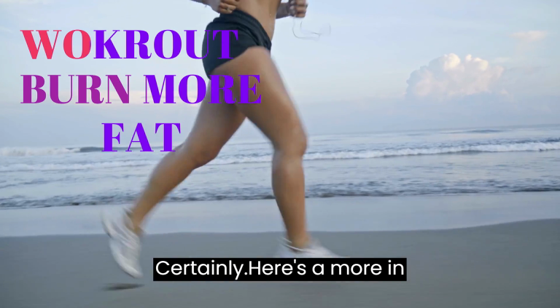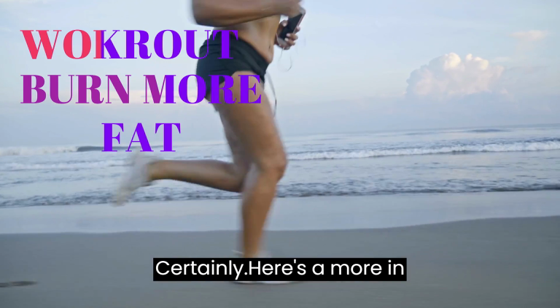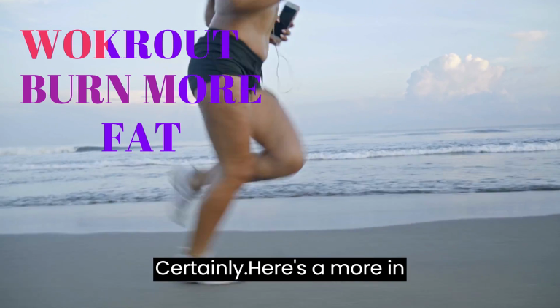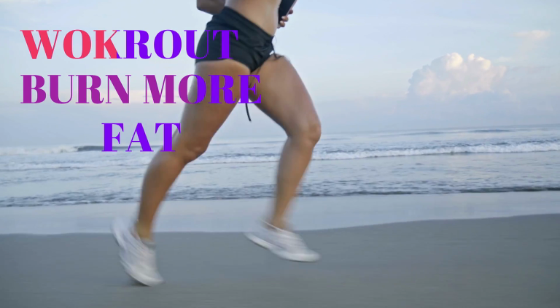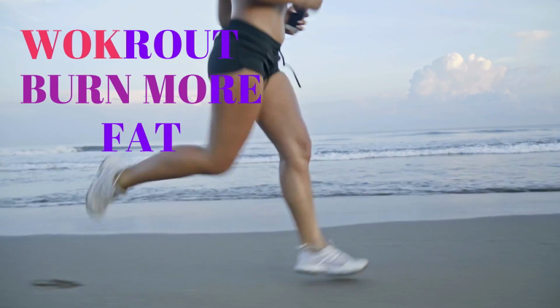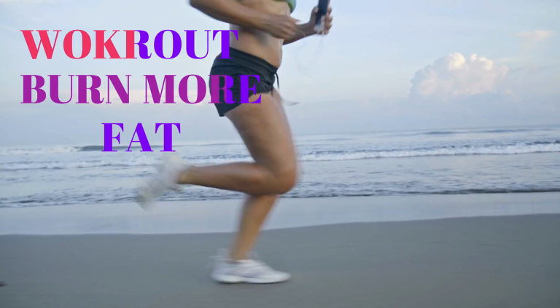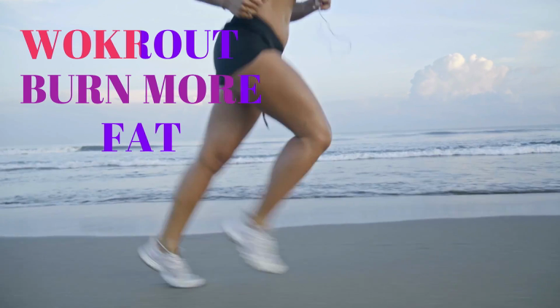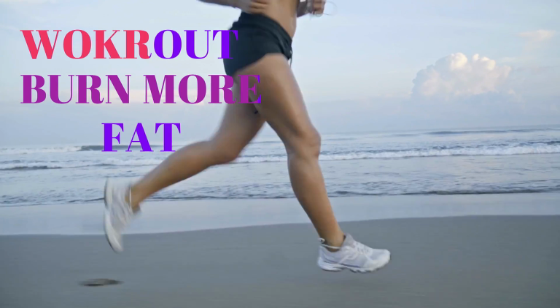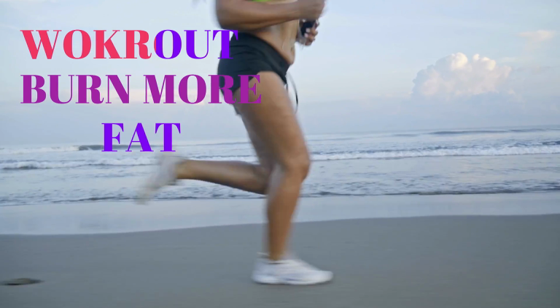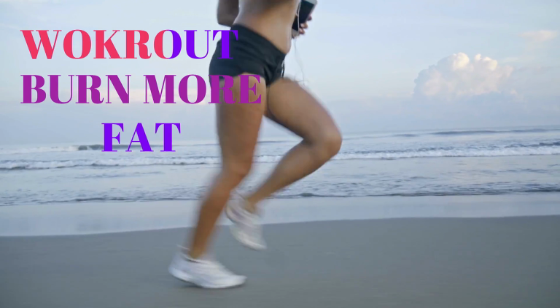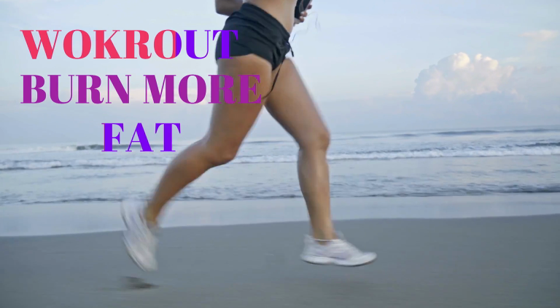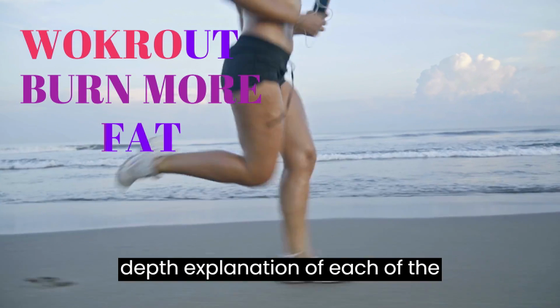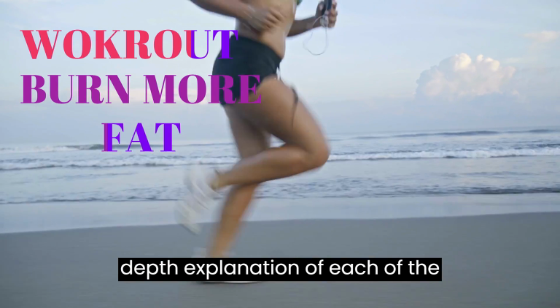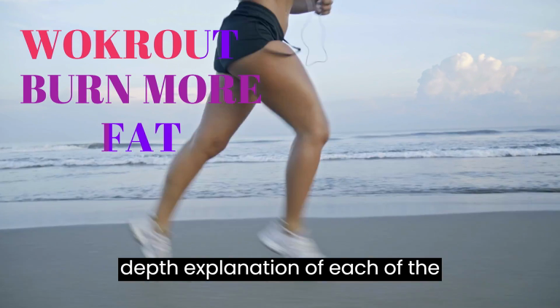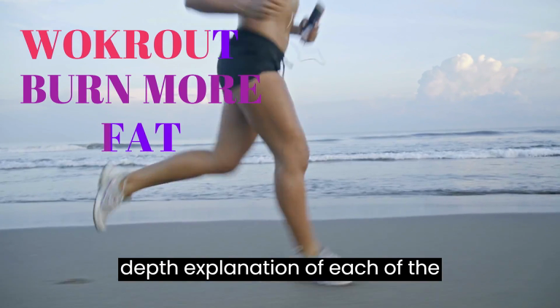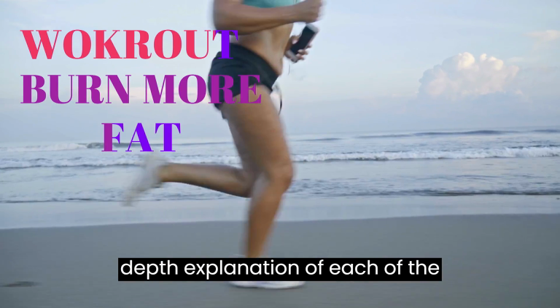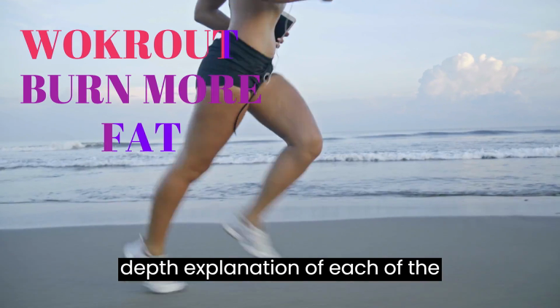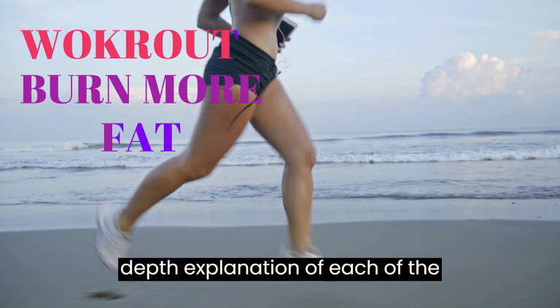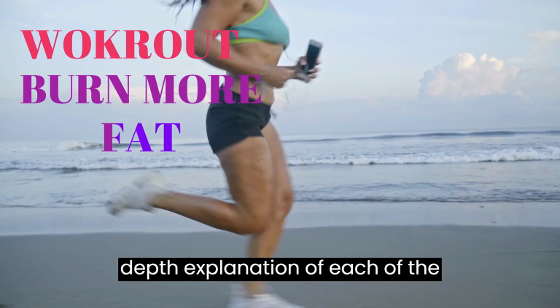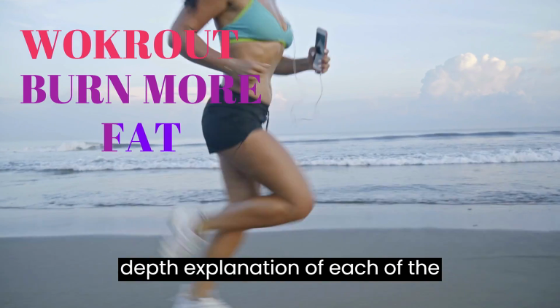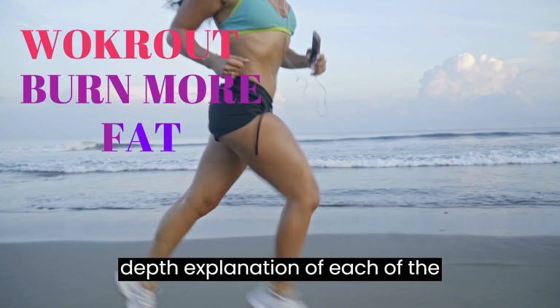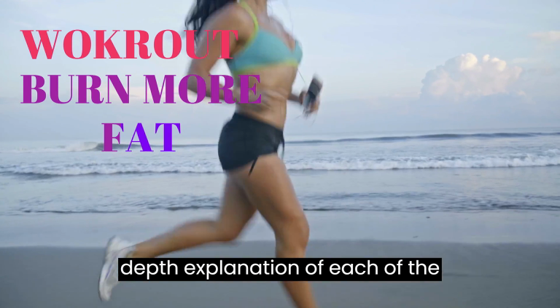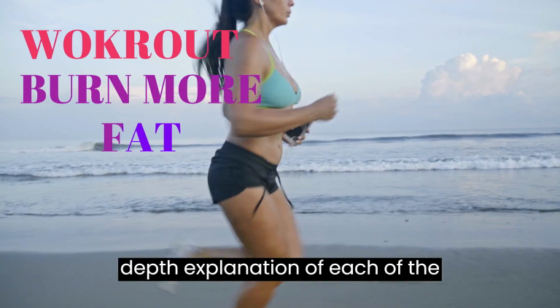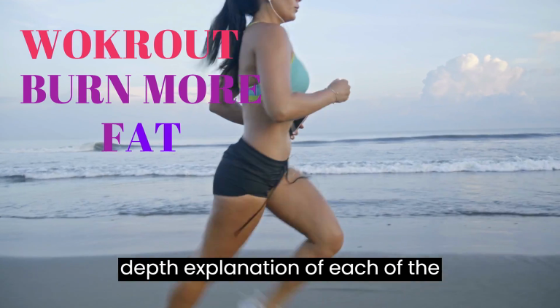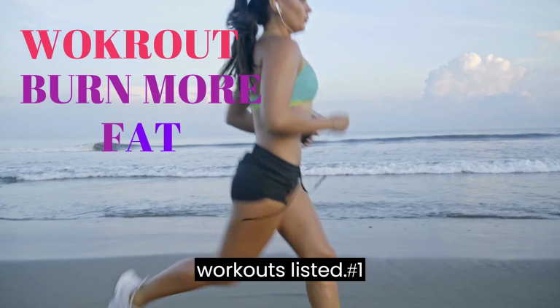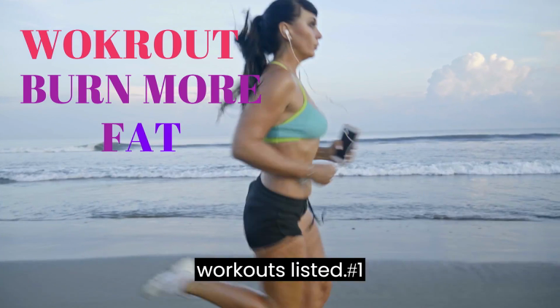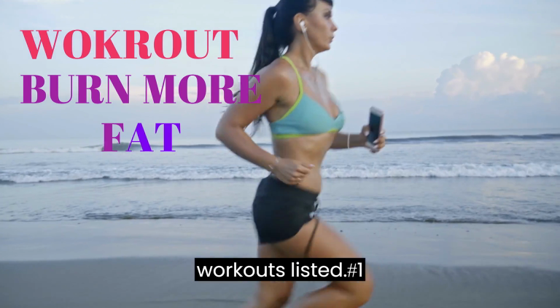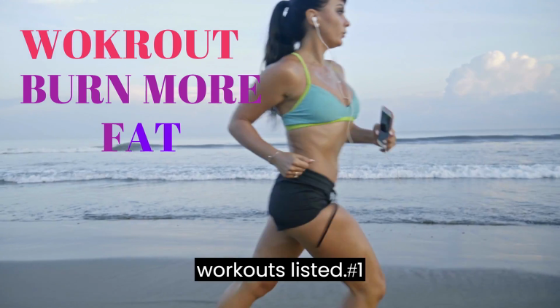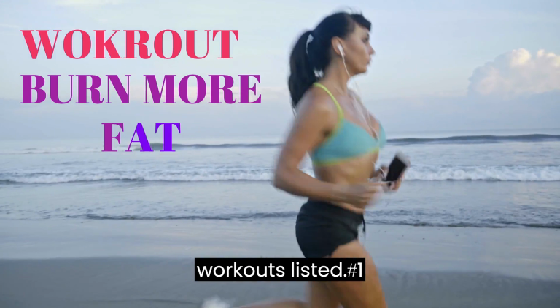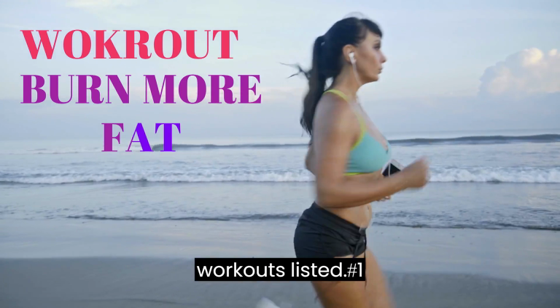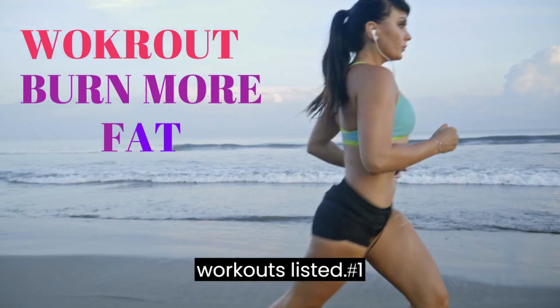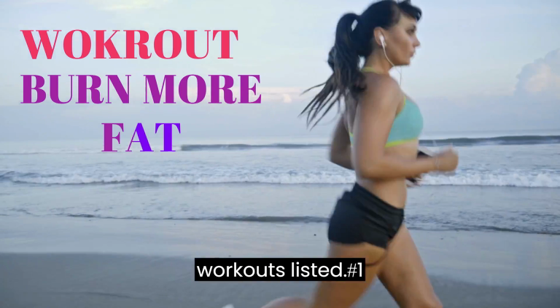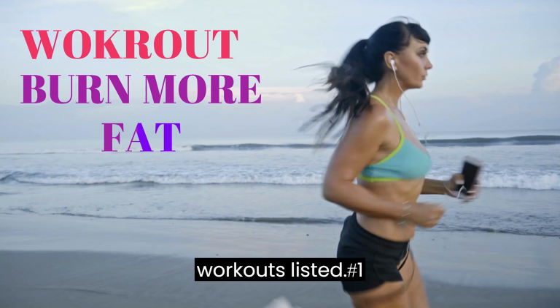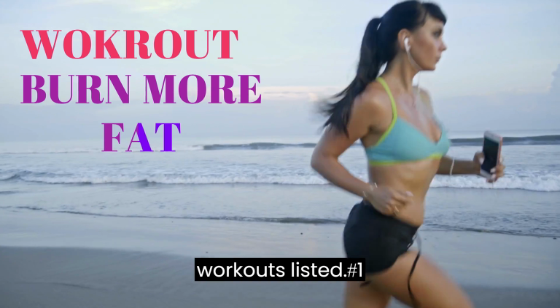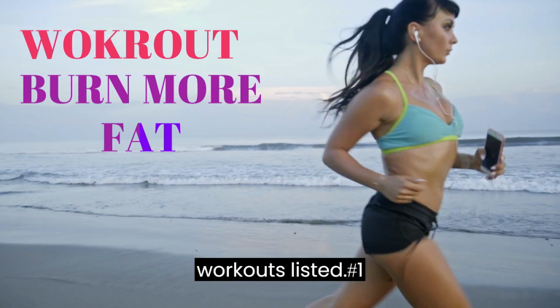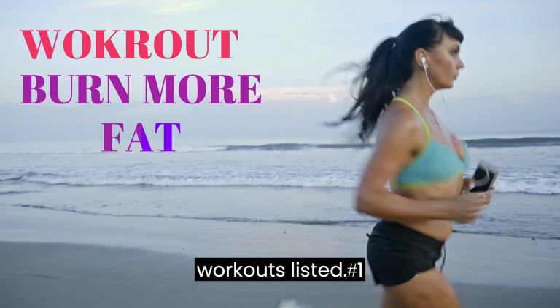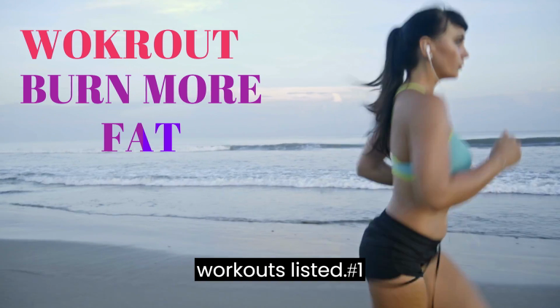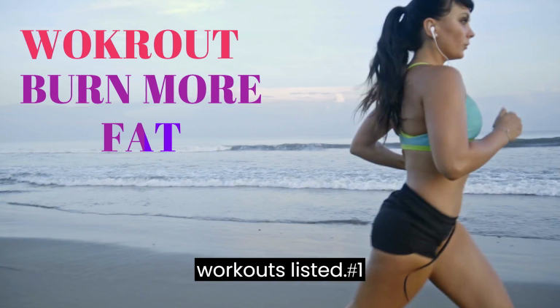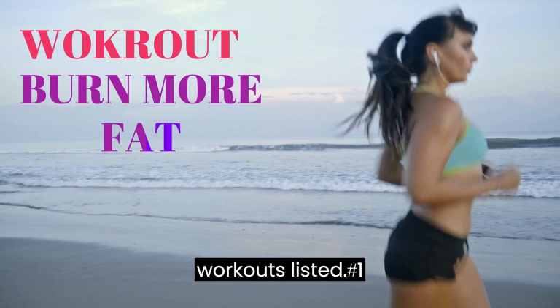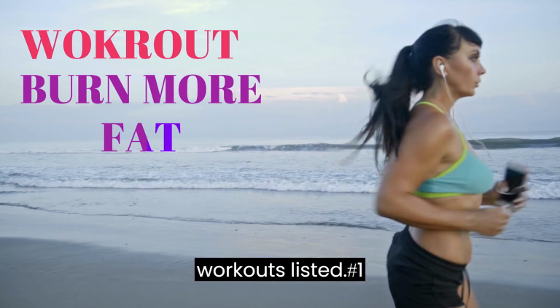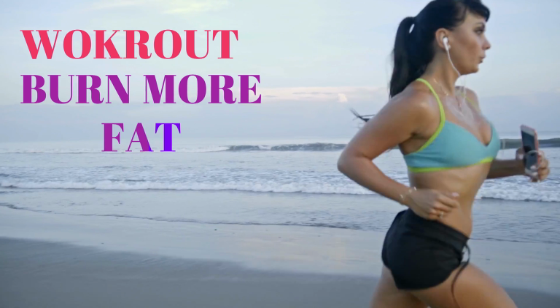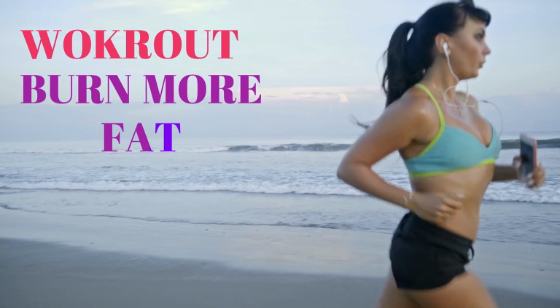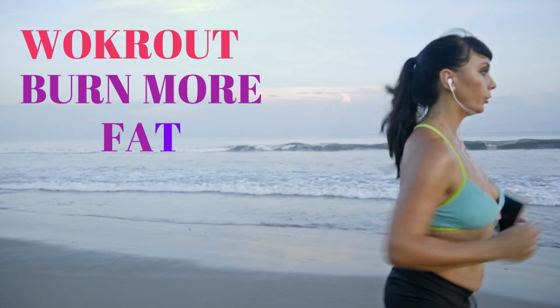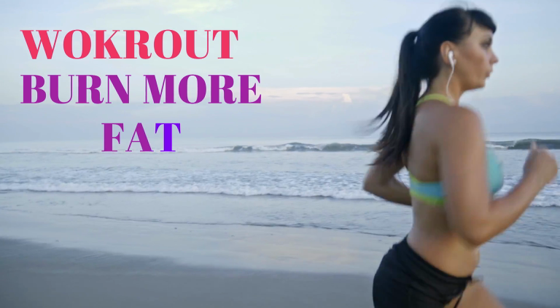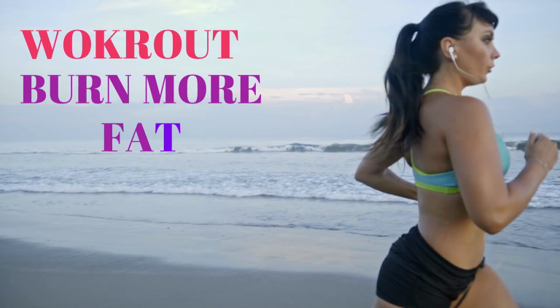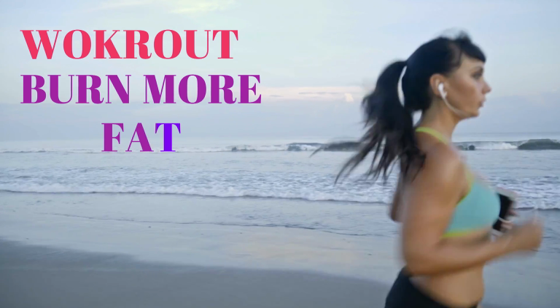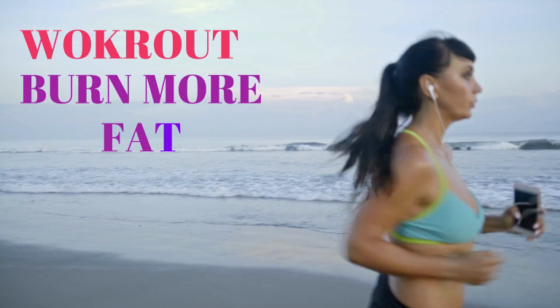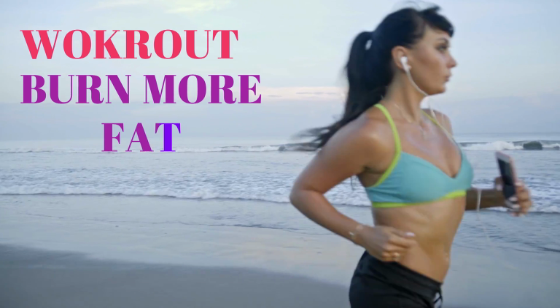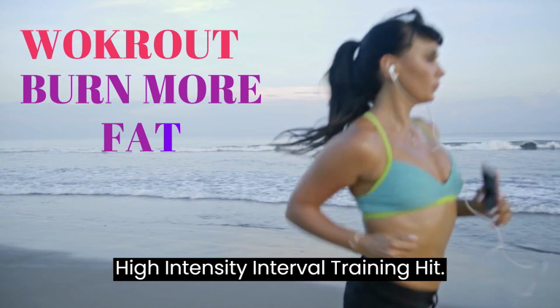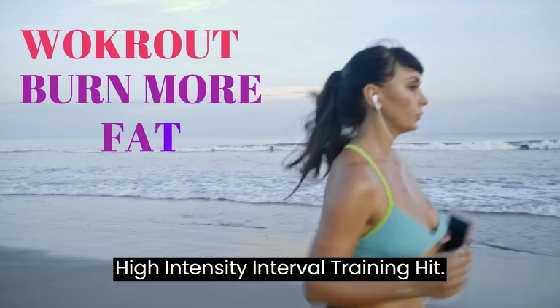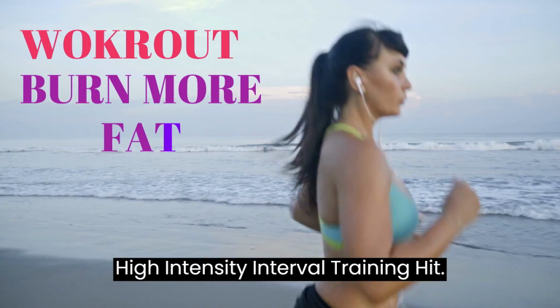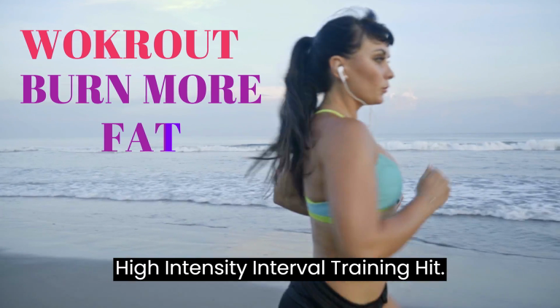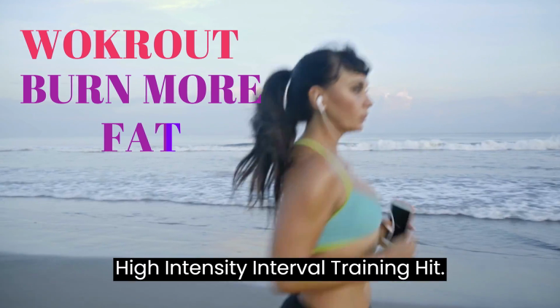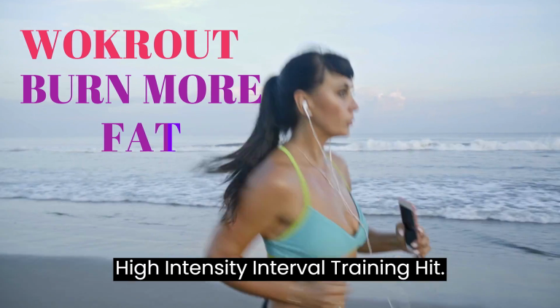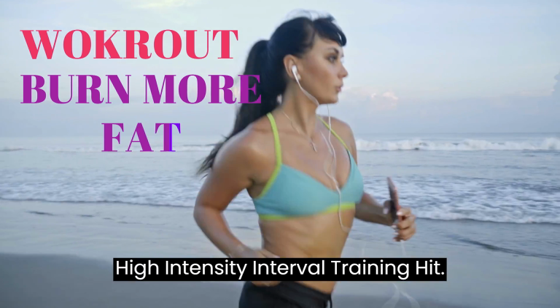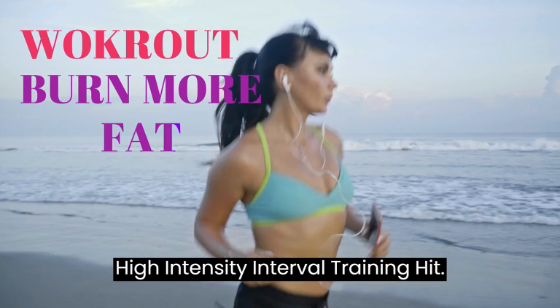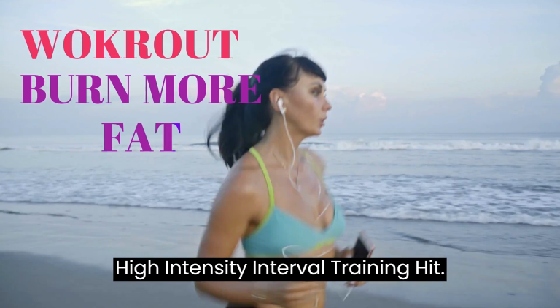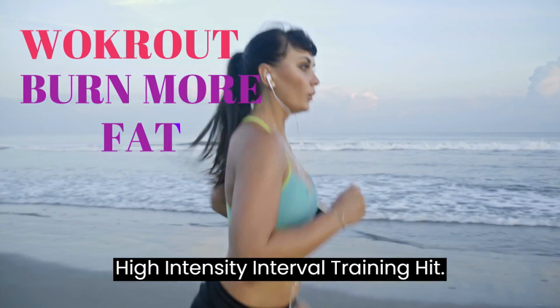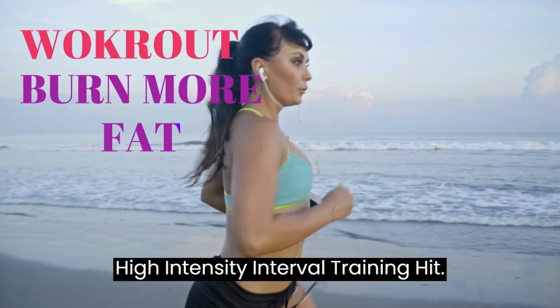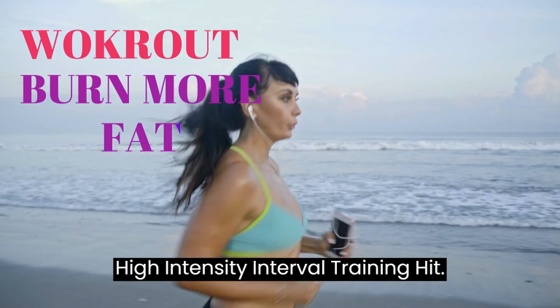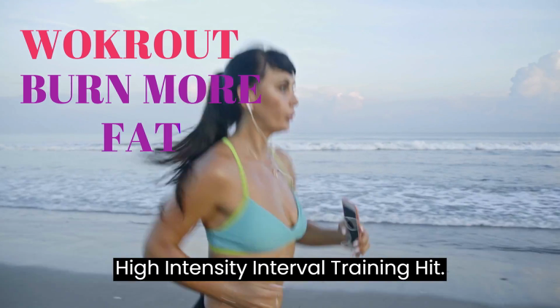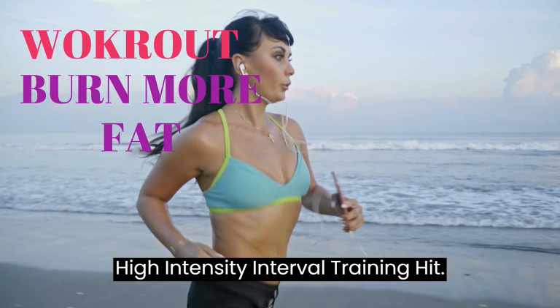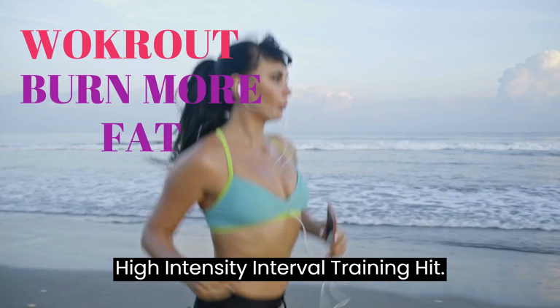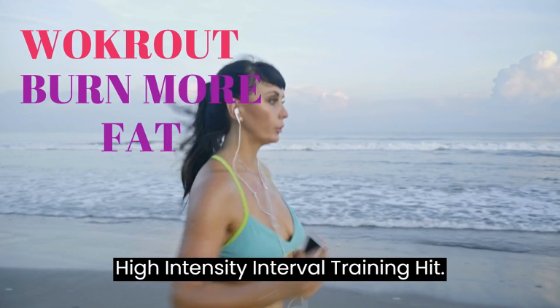Here's a more in-depth explanation of each of the workouts listed. Number 1: High-Intensity Interval Training (HIIT).